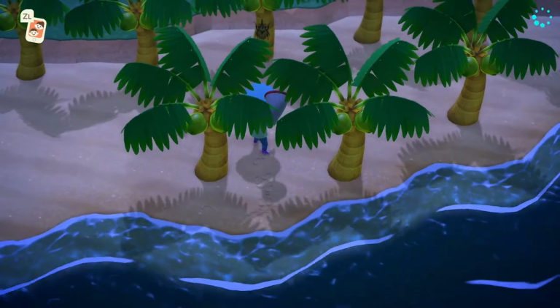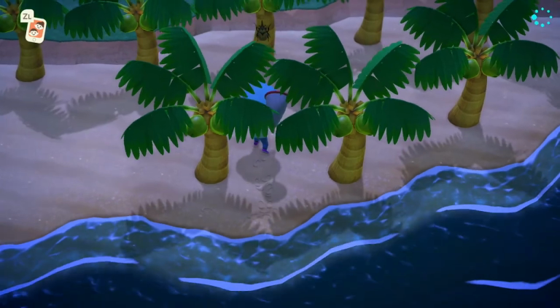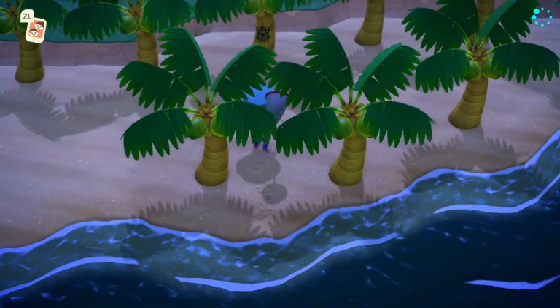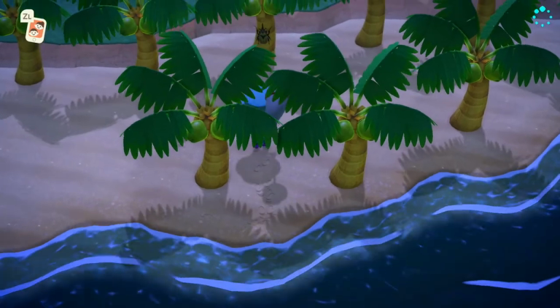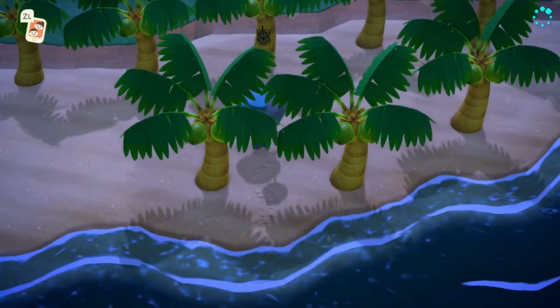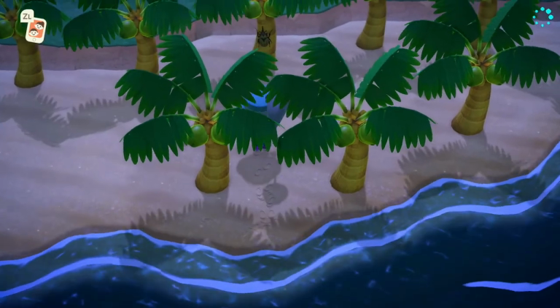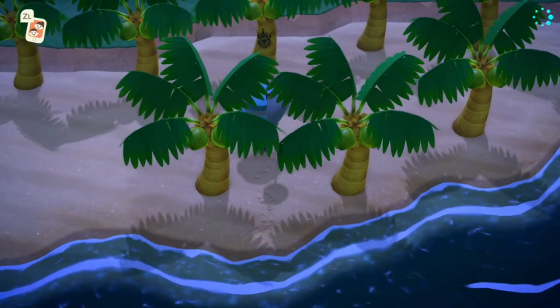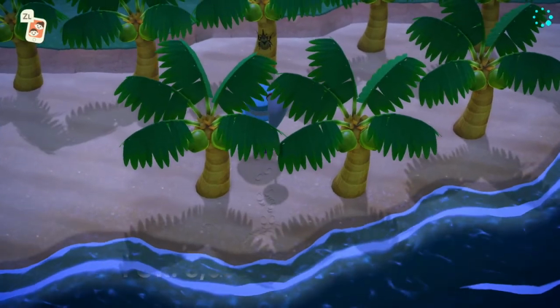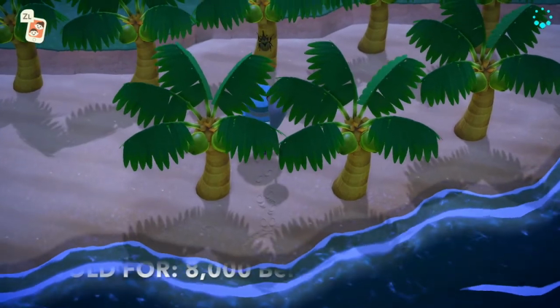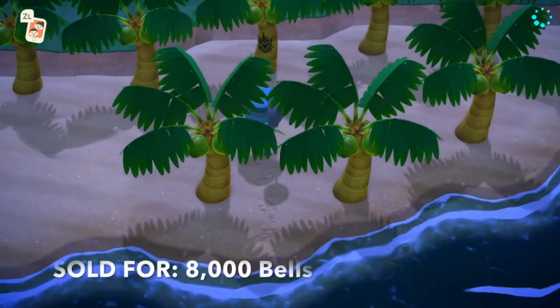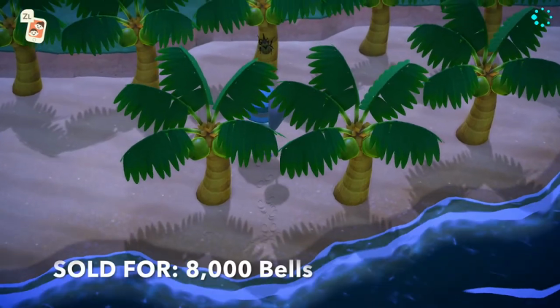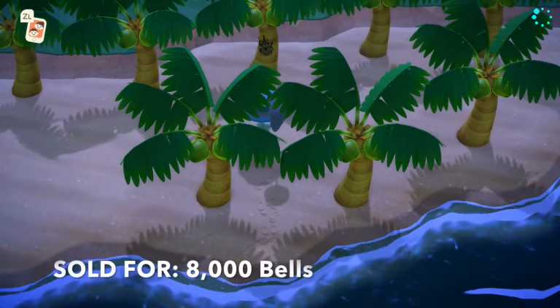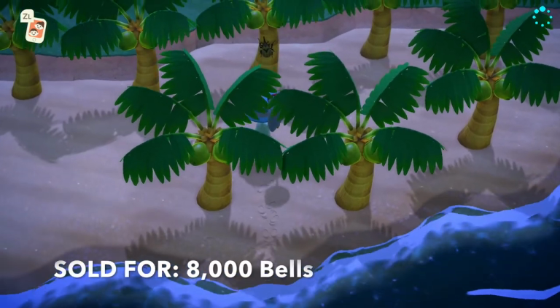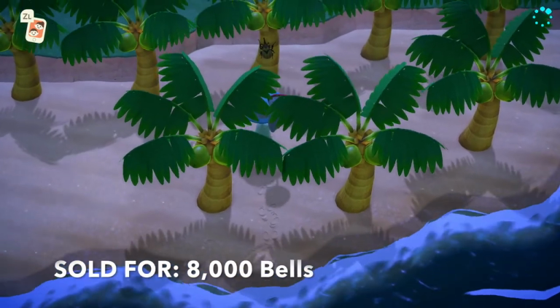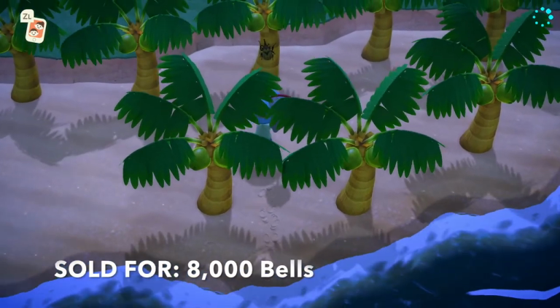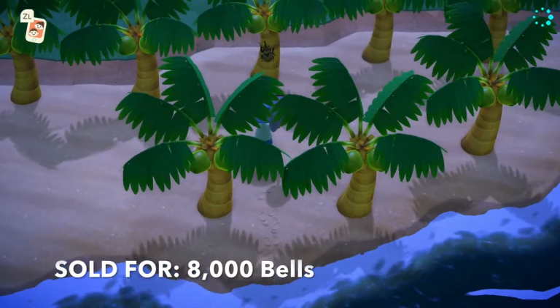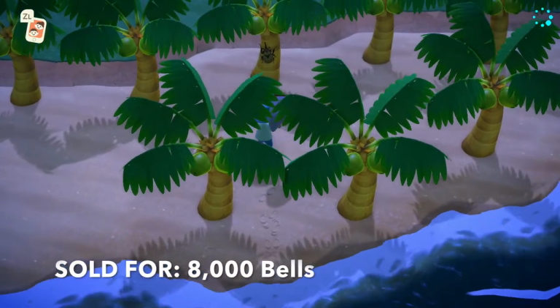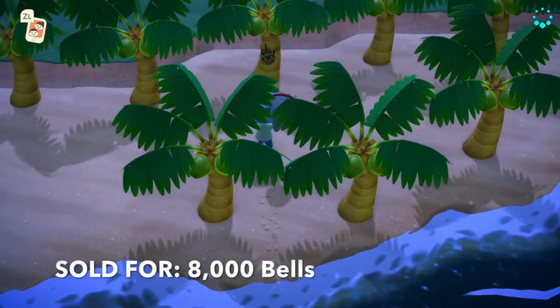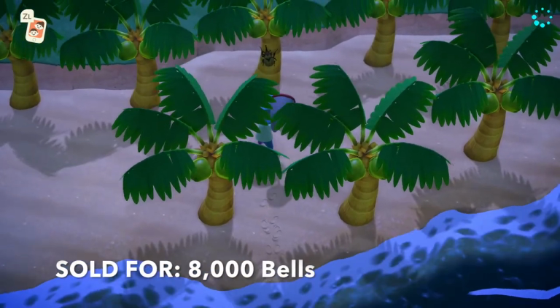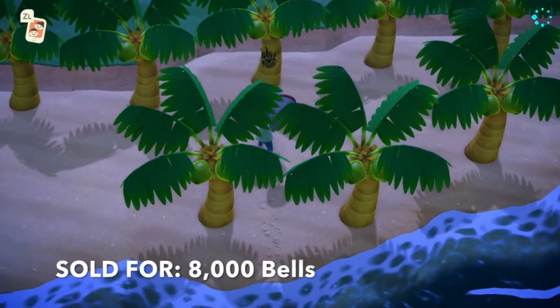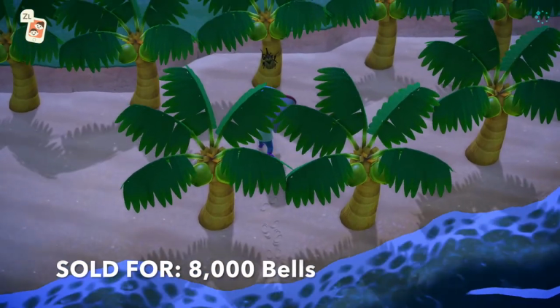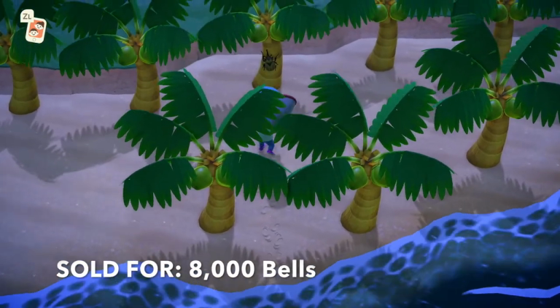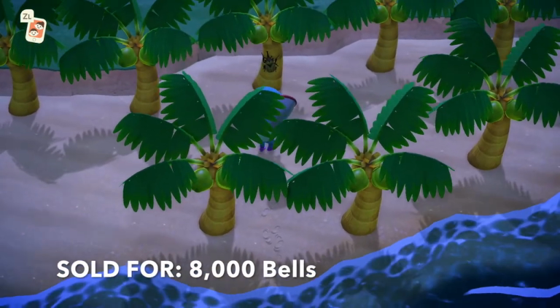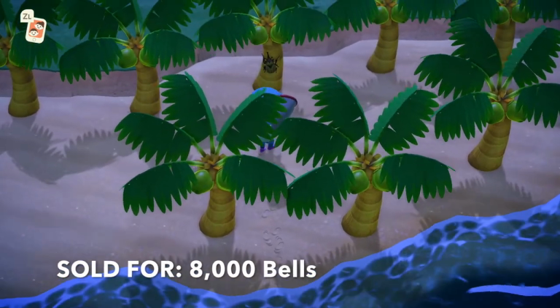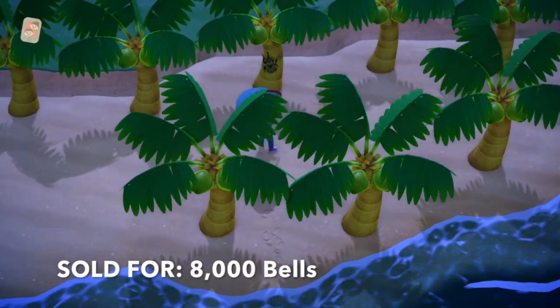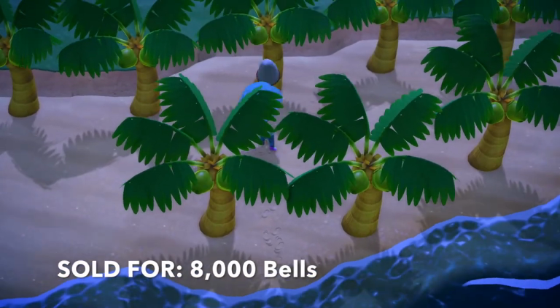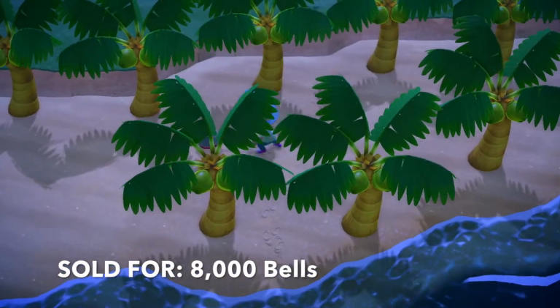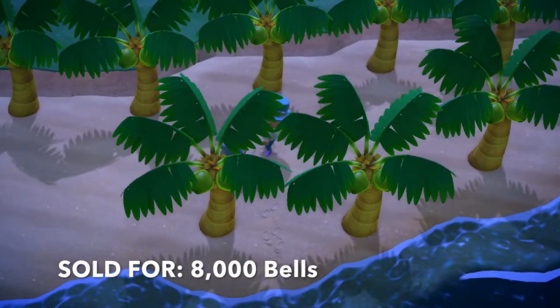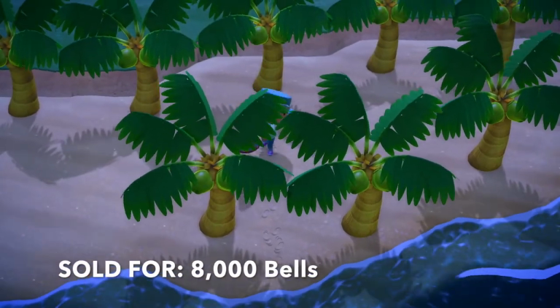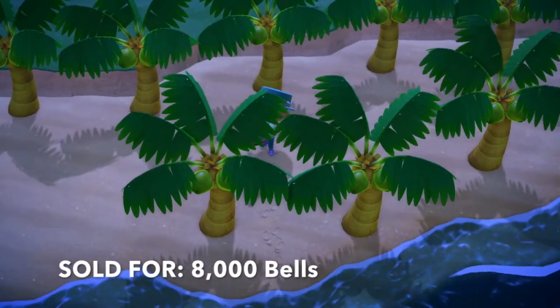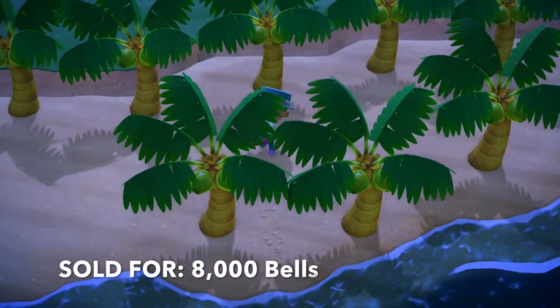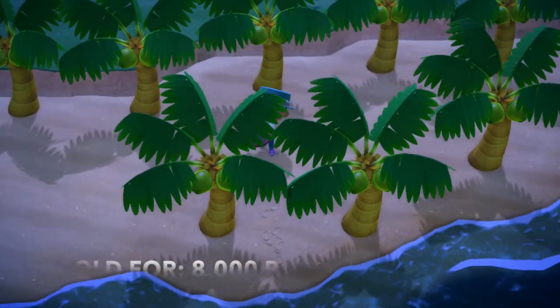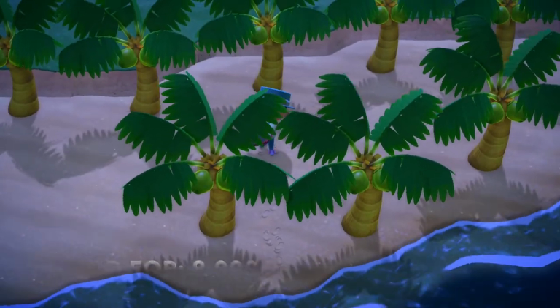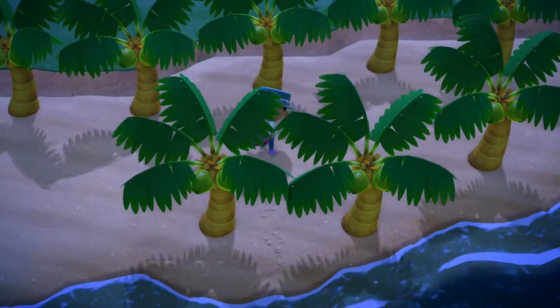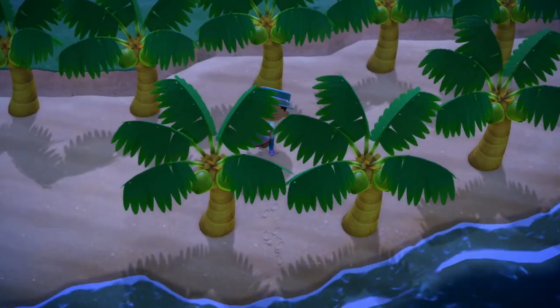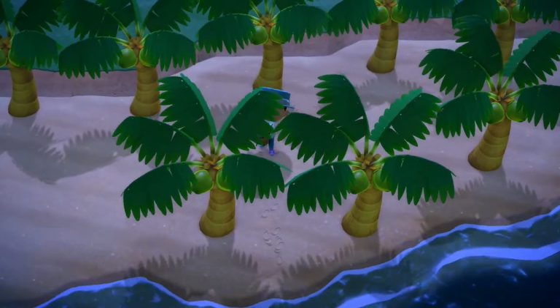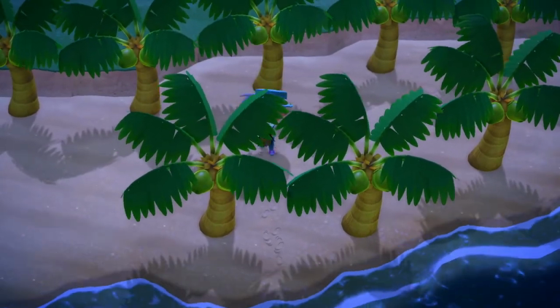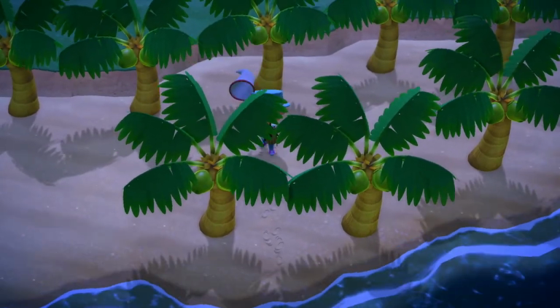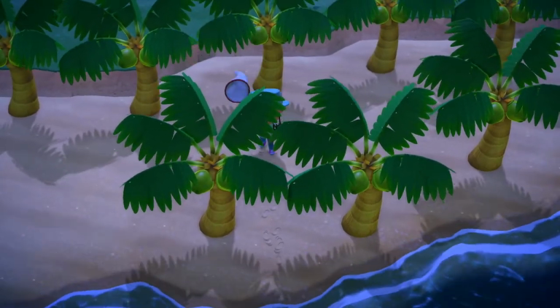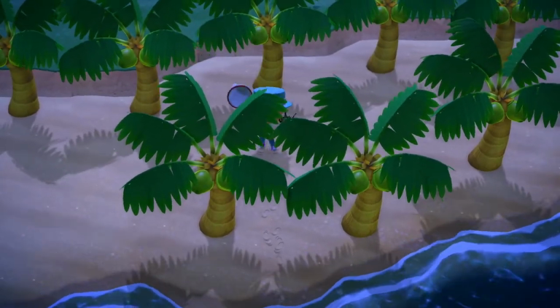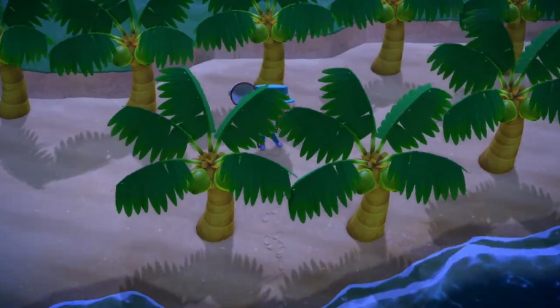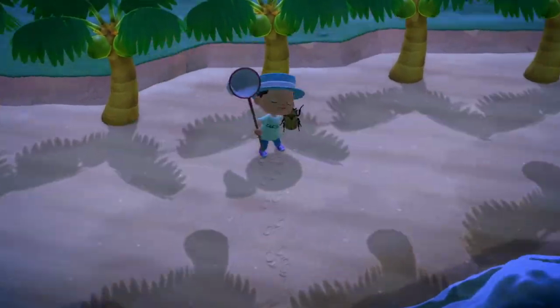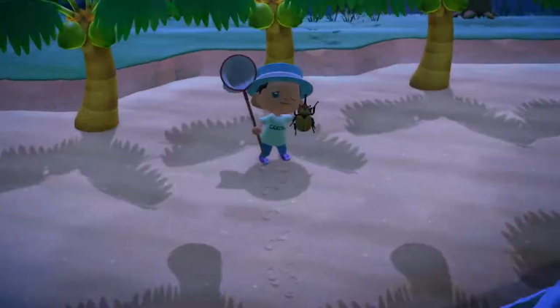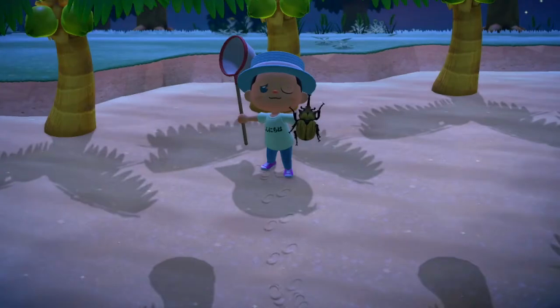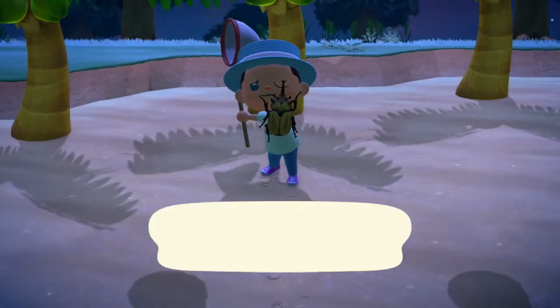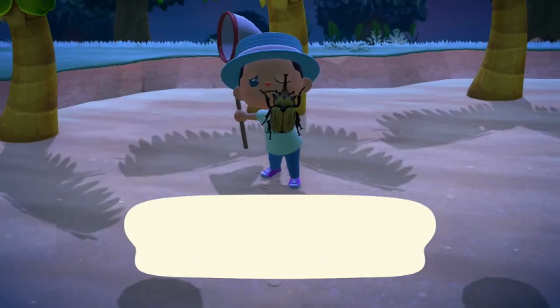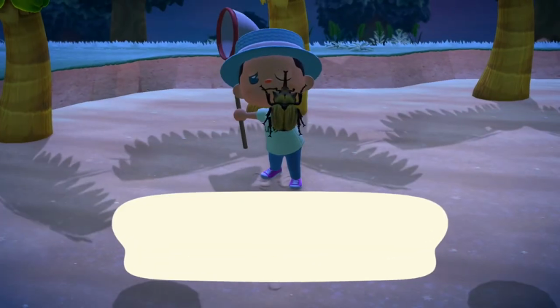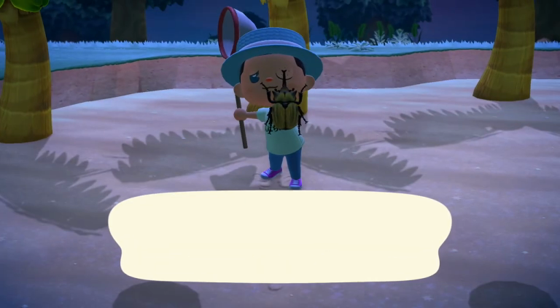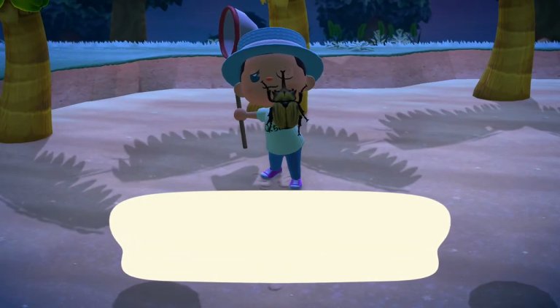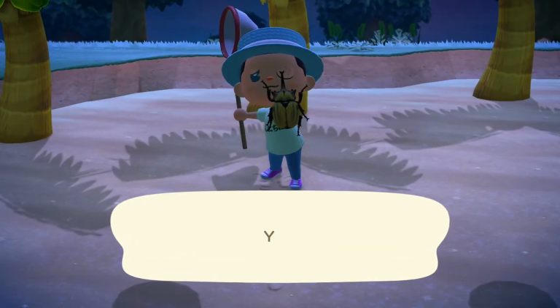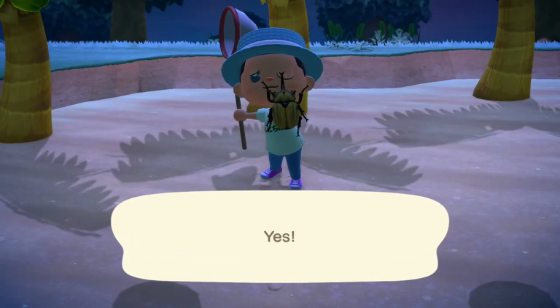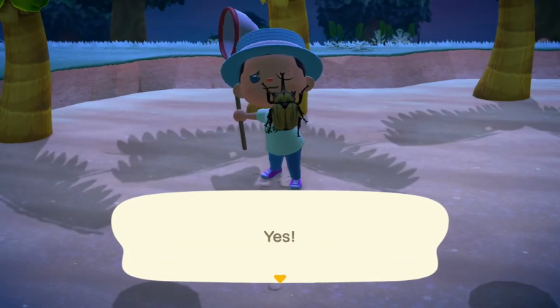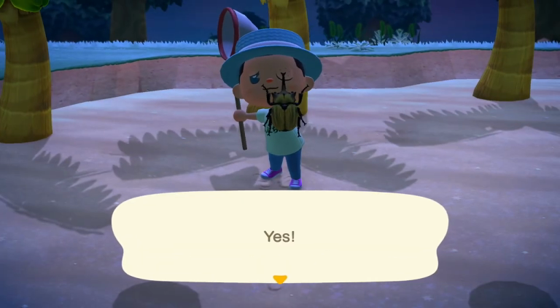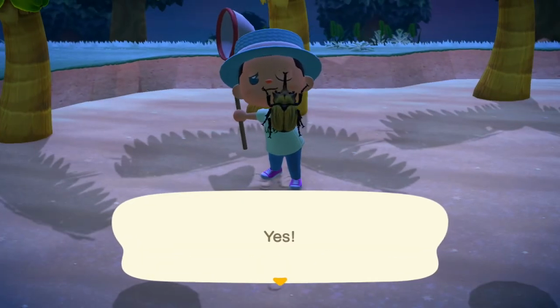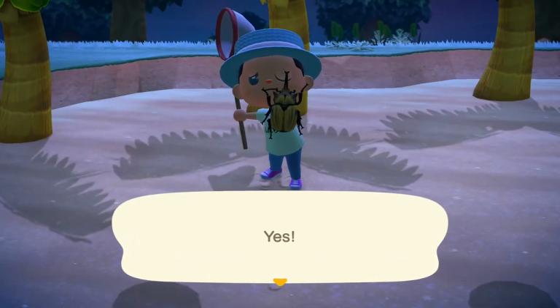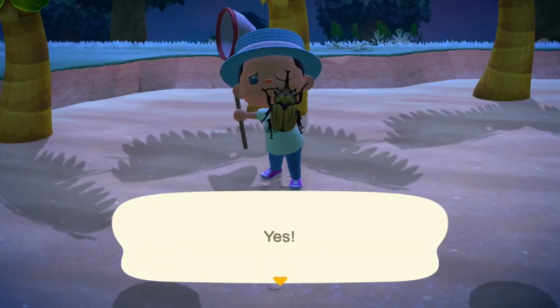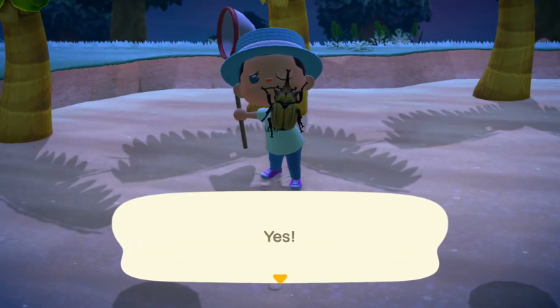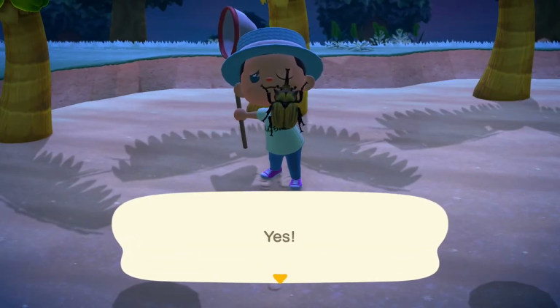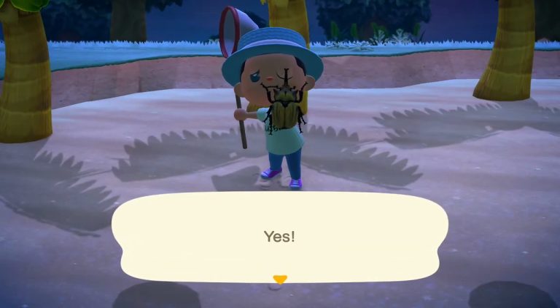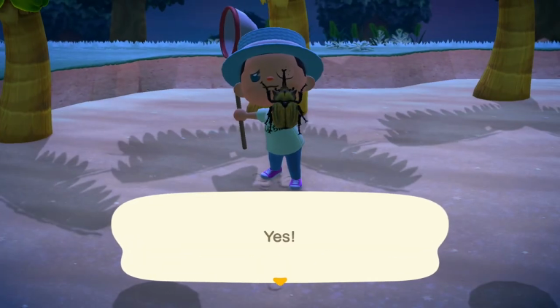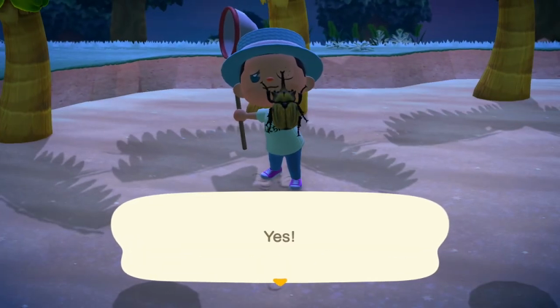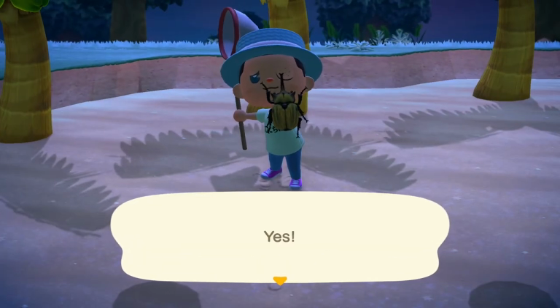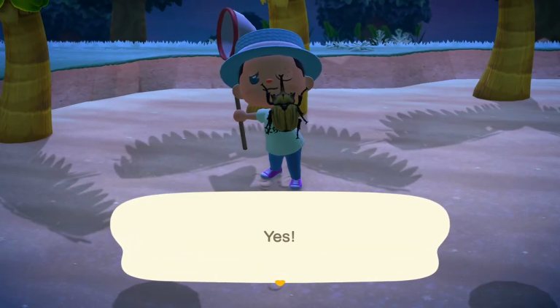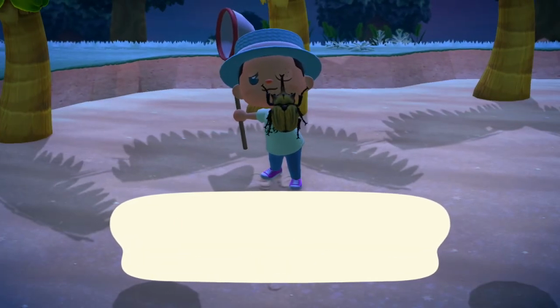Next on the list we have the chunkiest bug of the month, the Horned Elephant. He can be found on palm trees as well between the hours of 5pm and 8am.